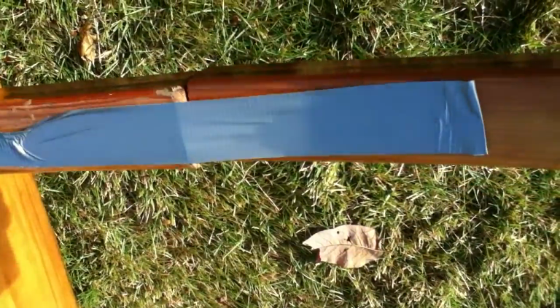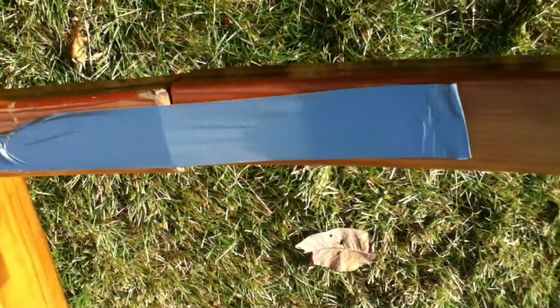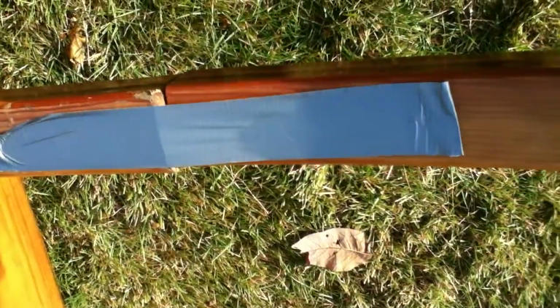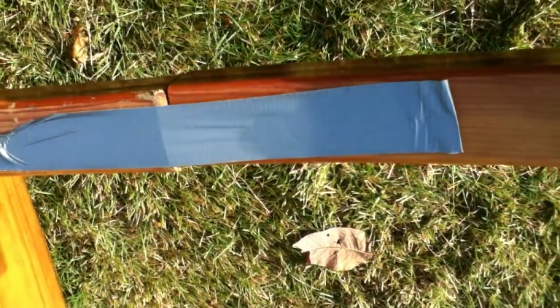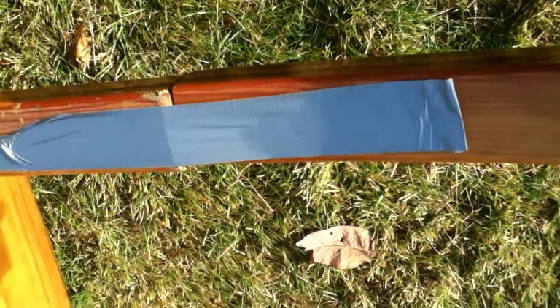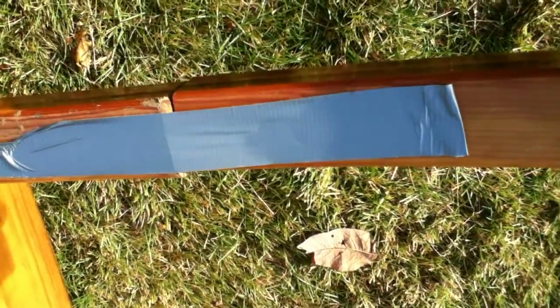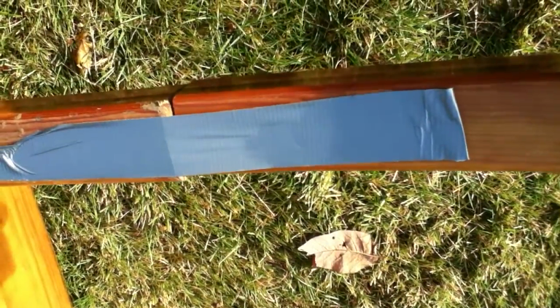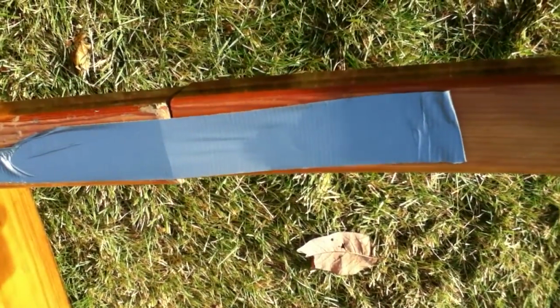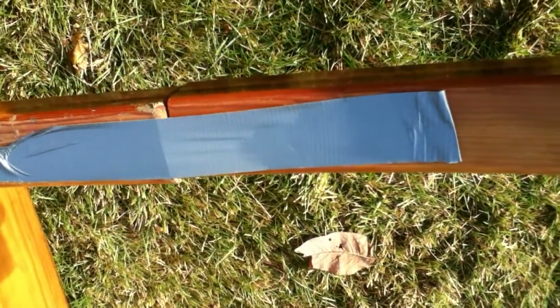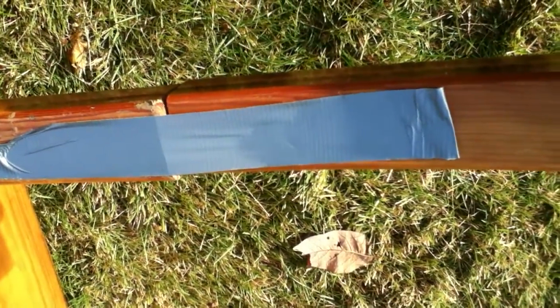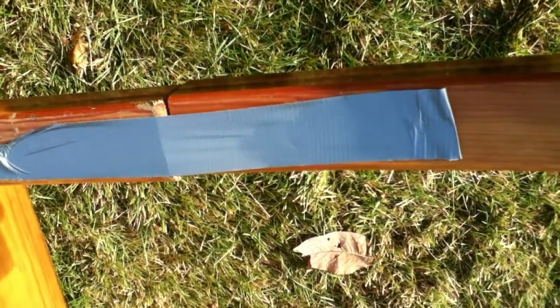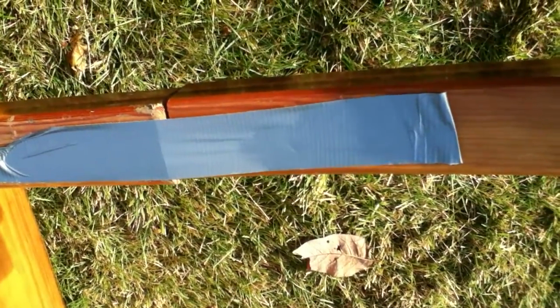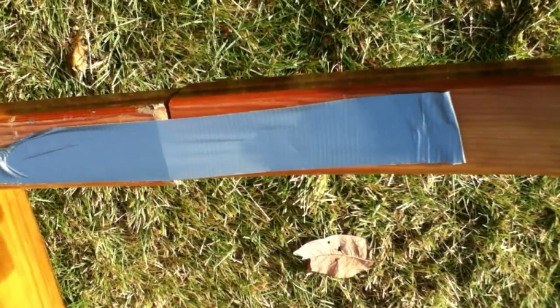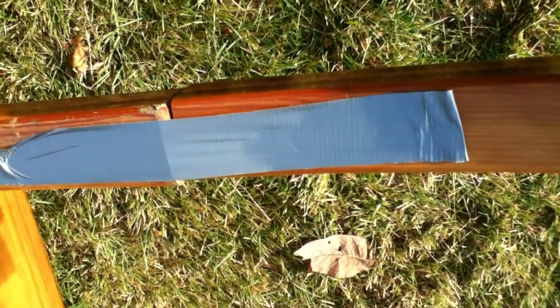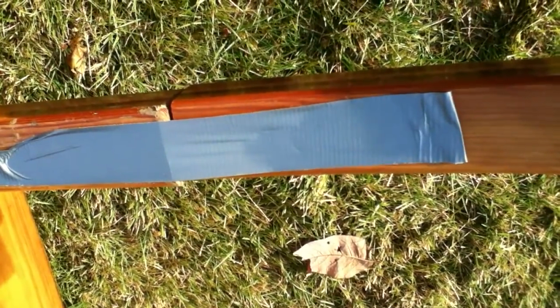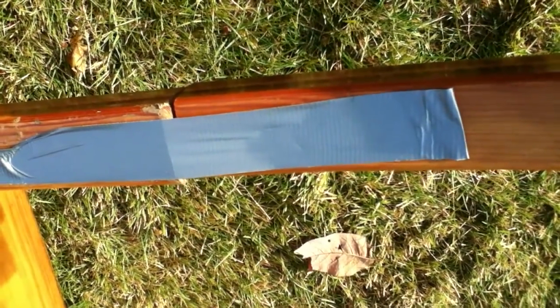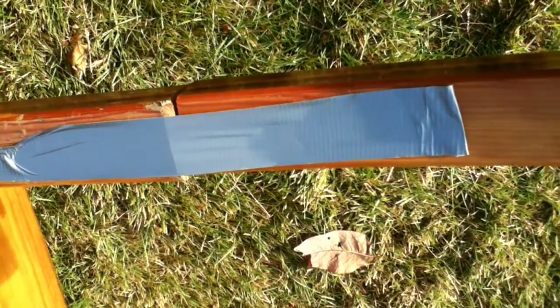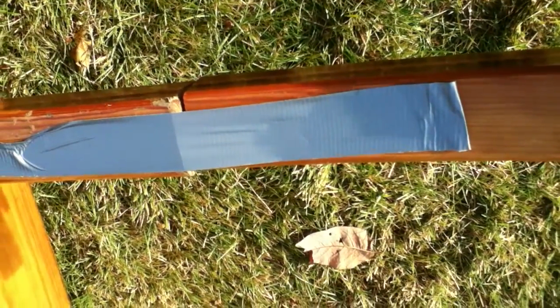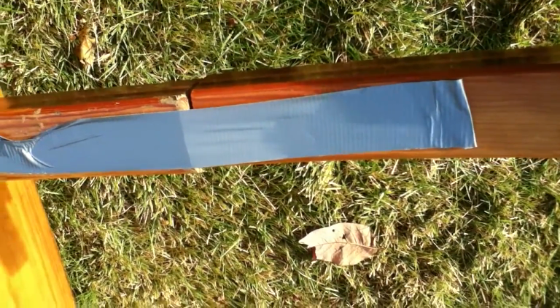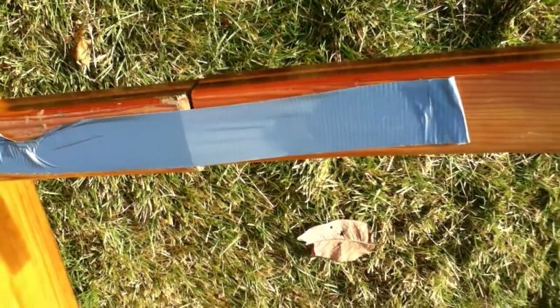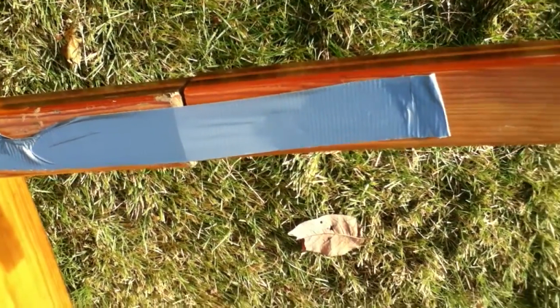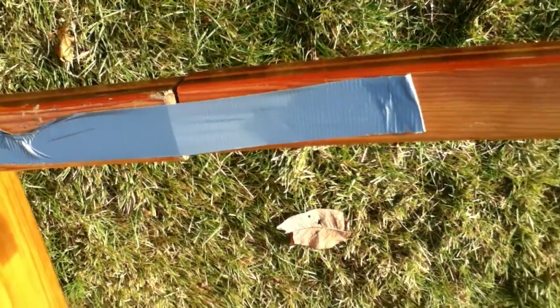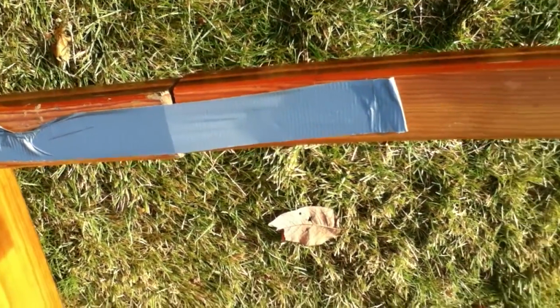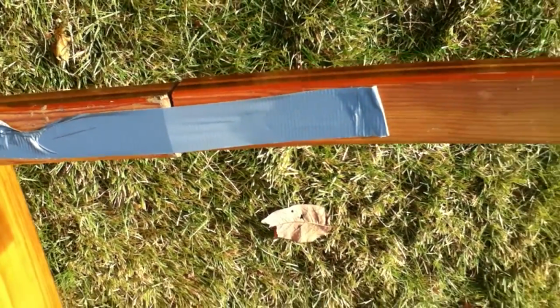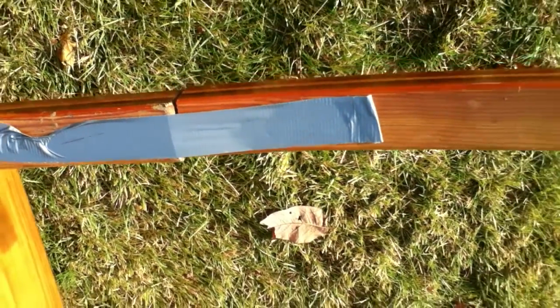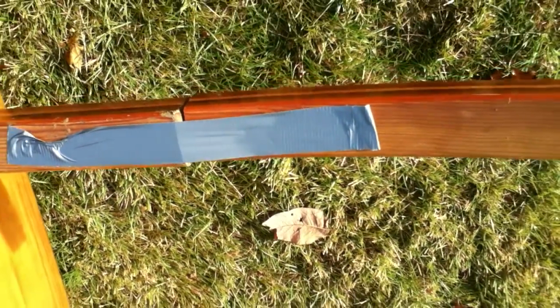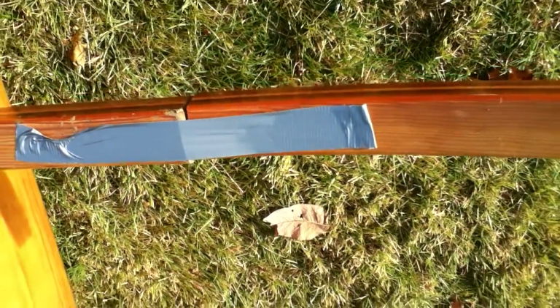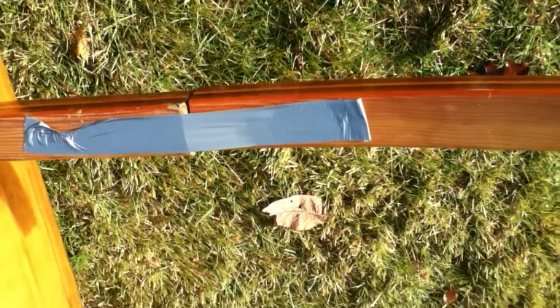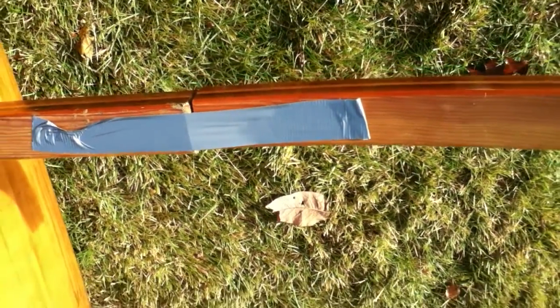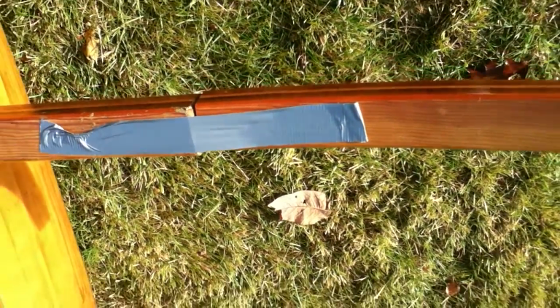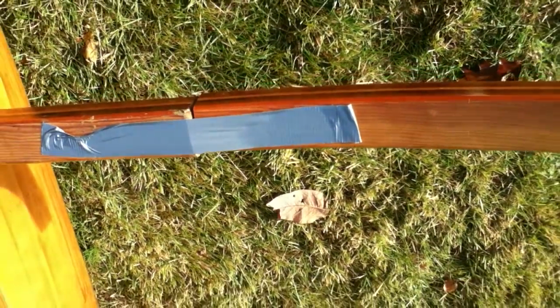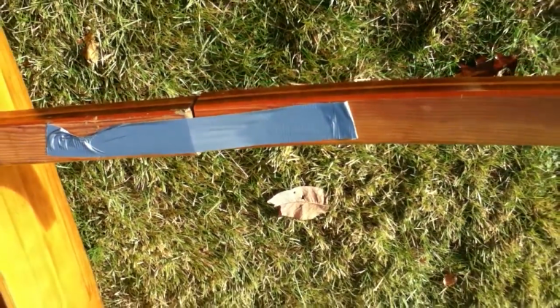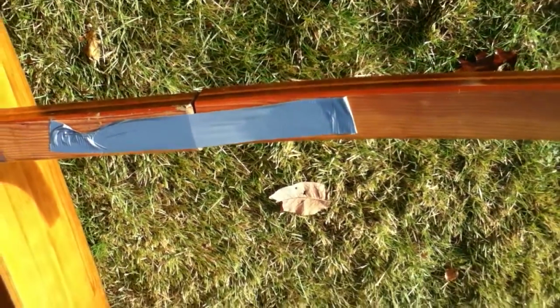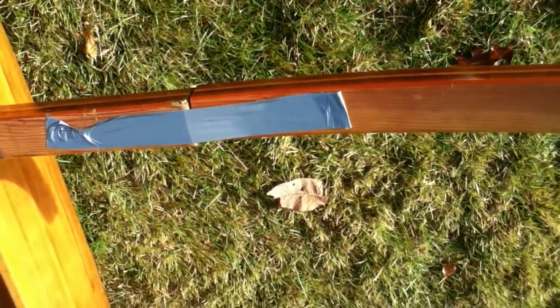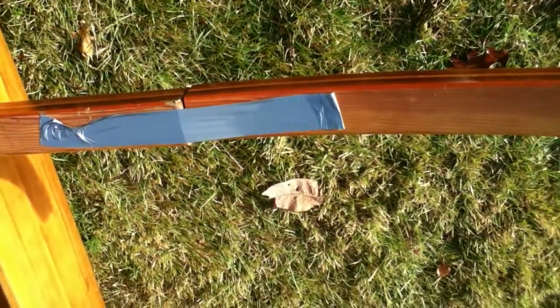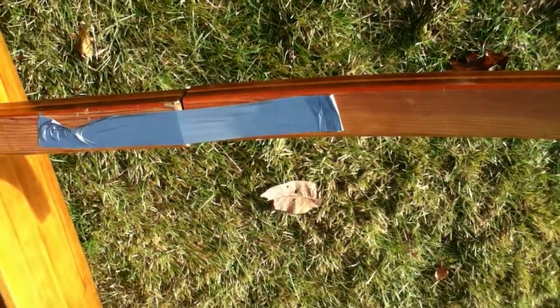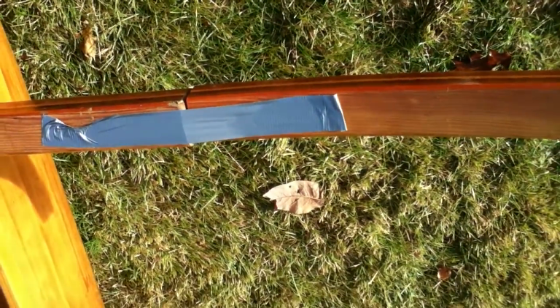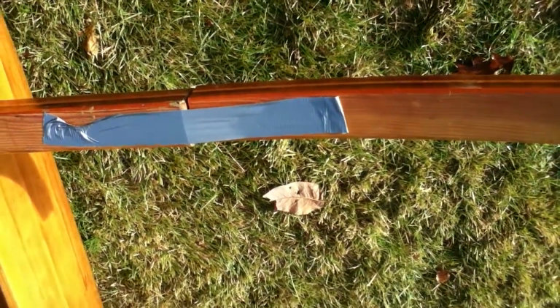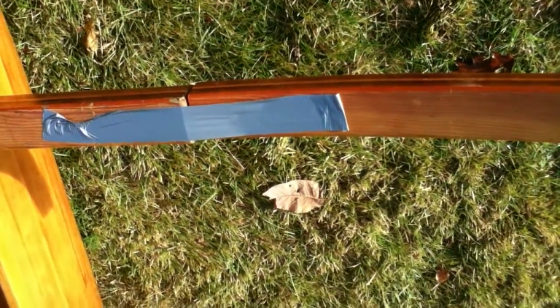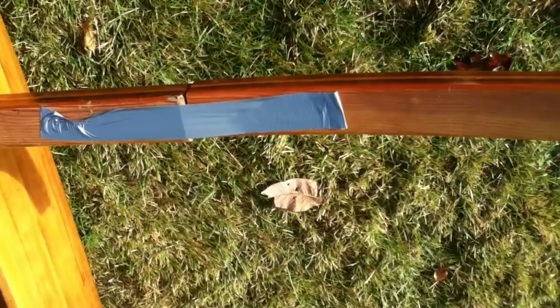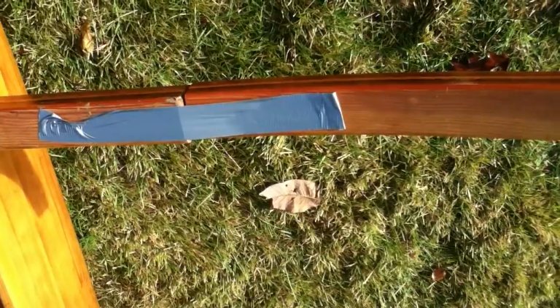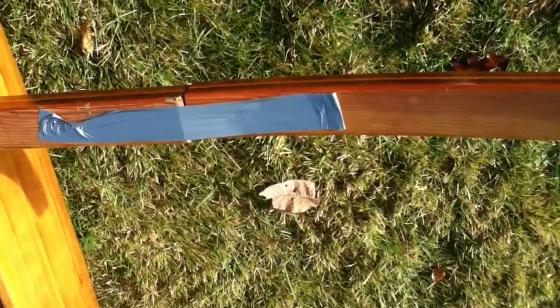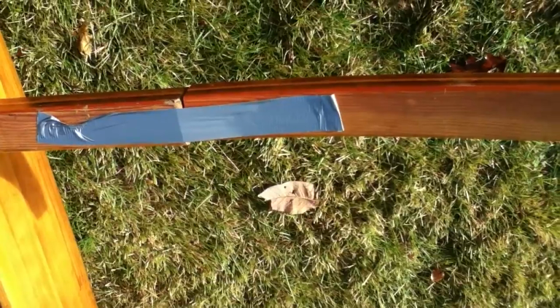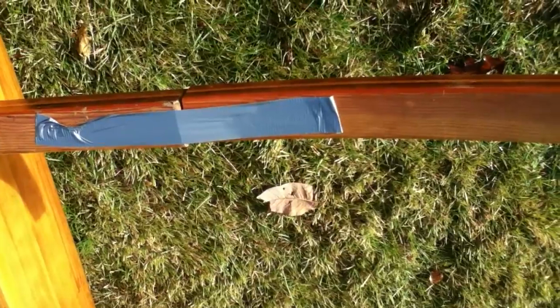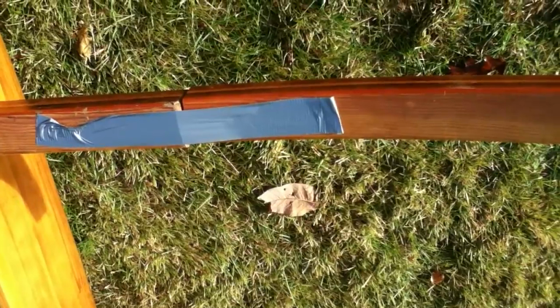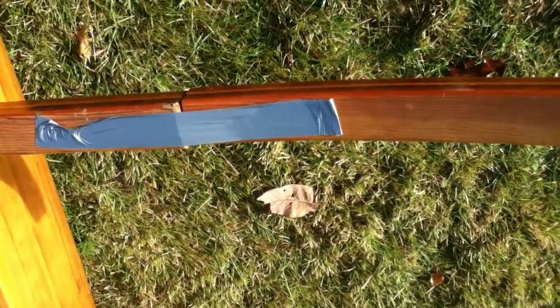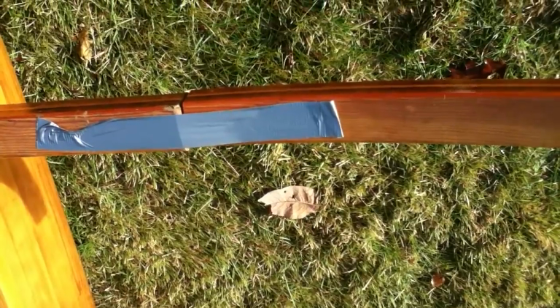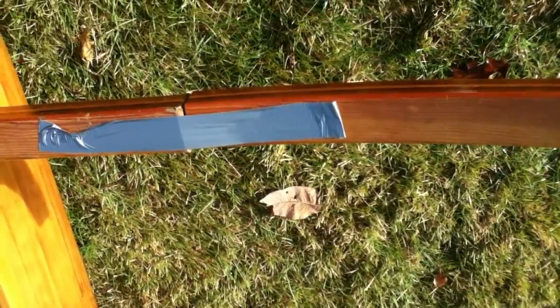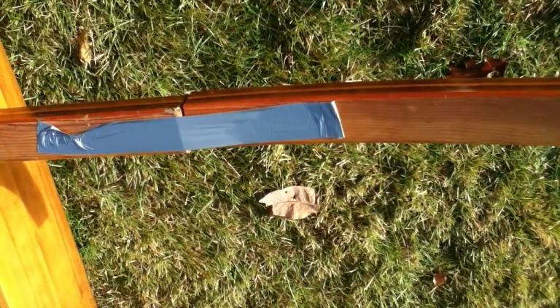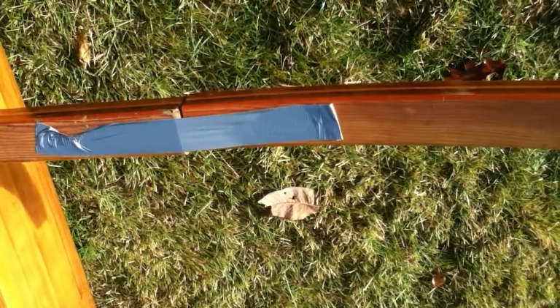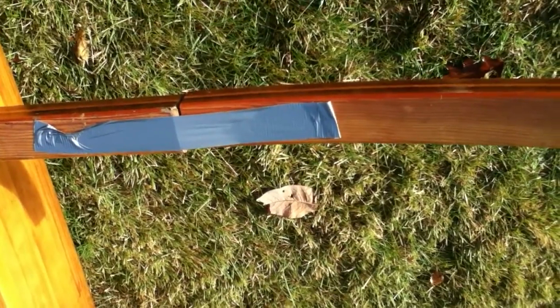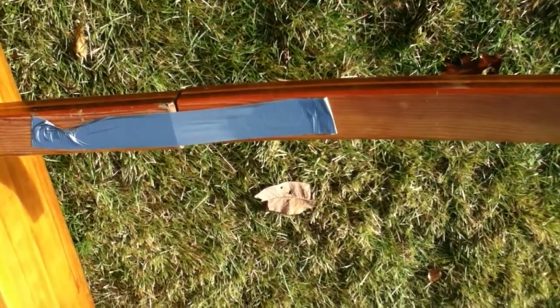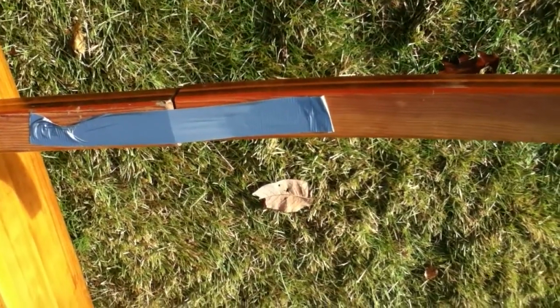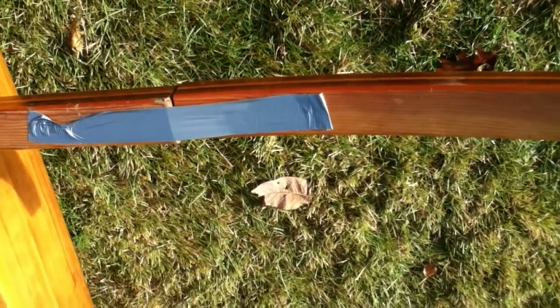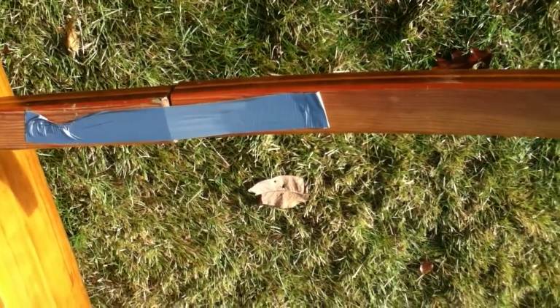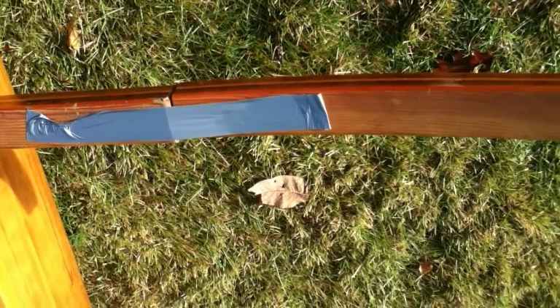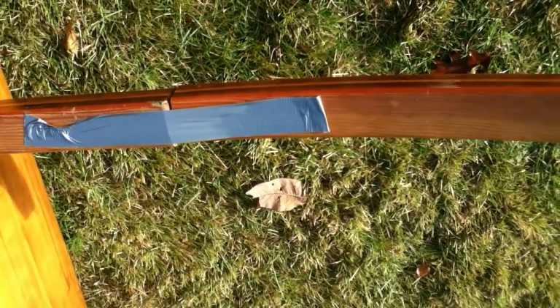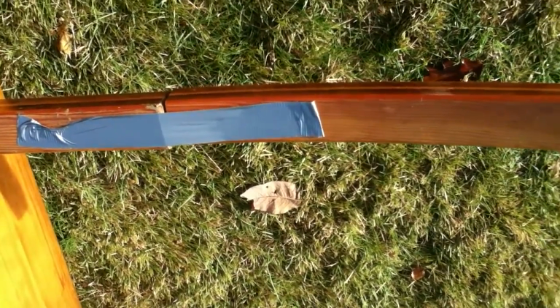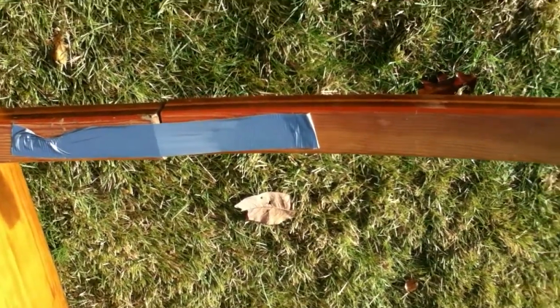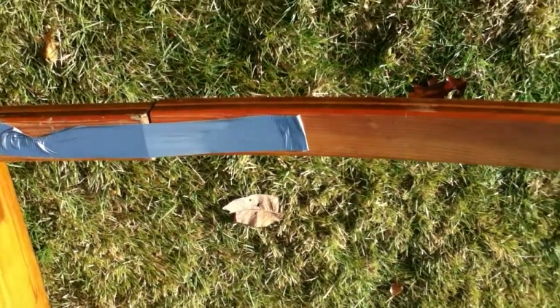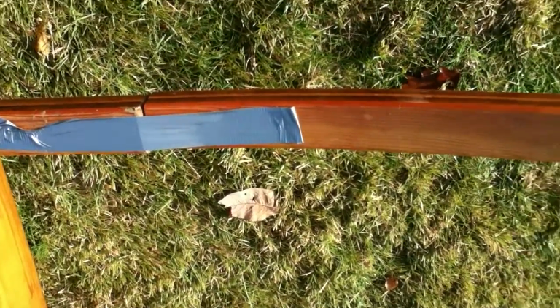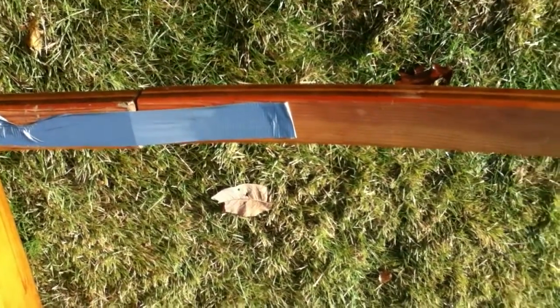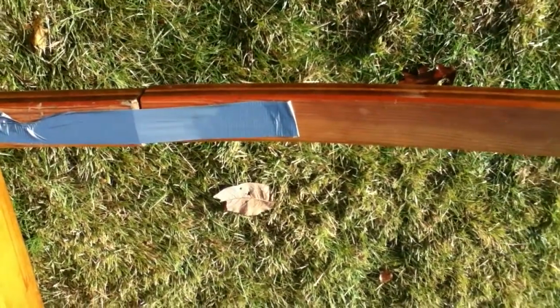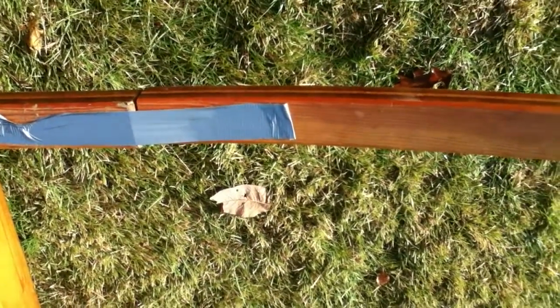The idea — the end game — is to trailer this thing fully rigged, and anything that folds has got to be good.